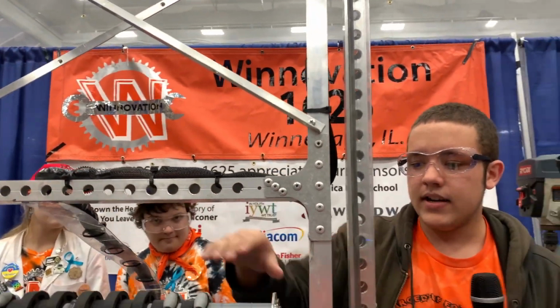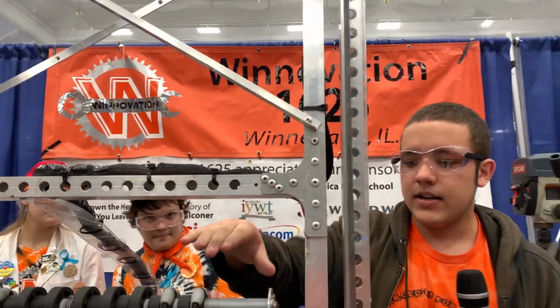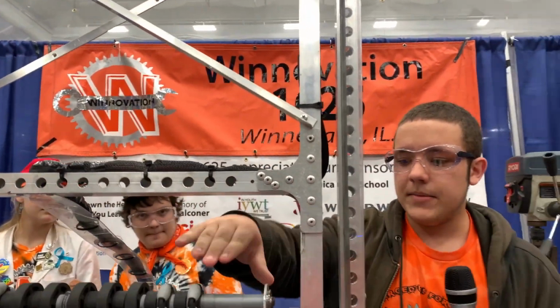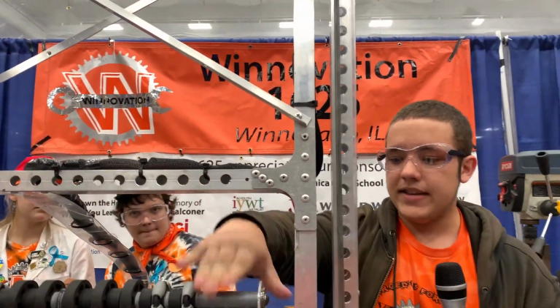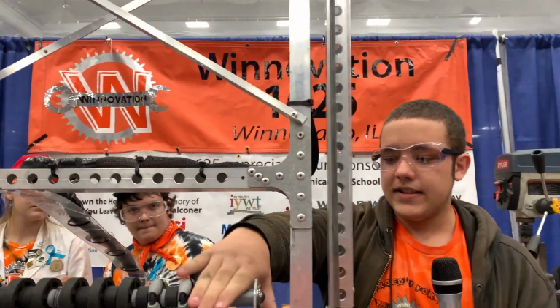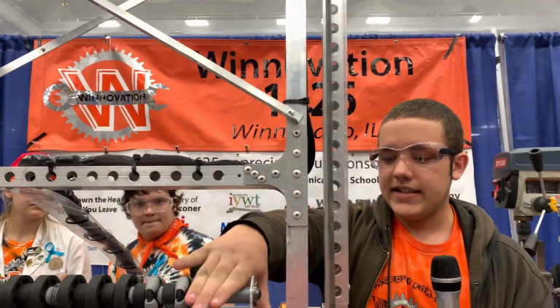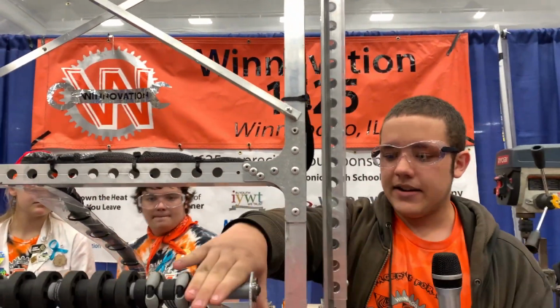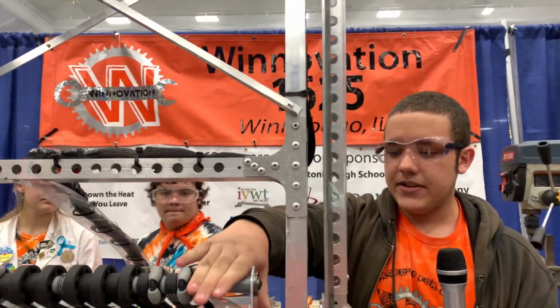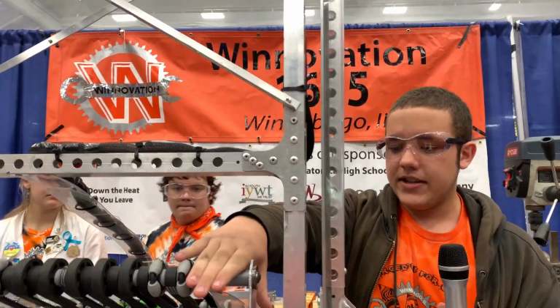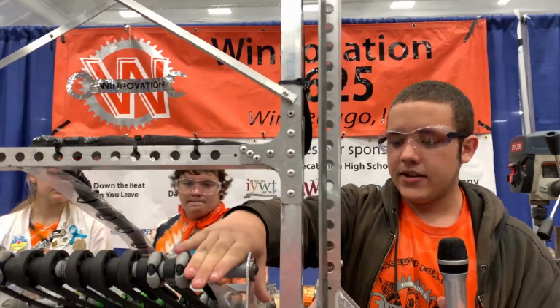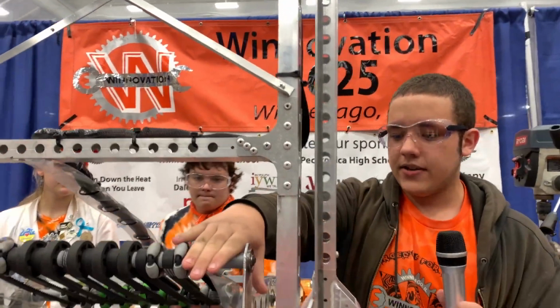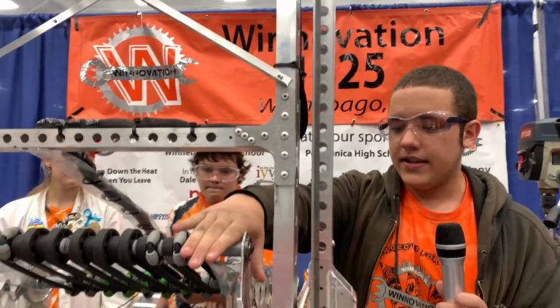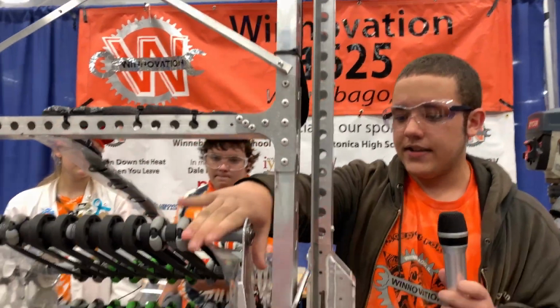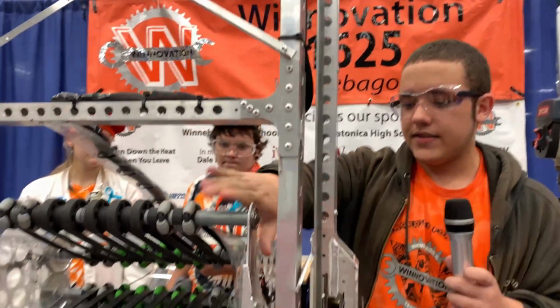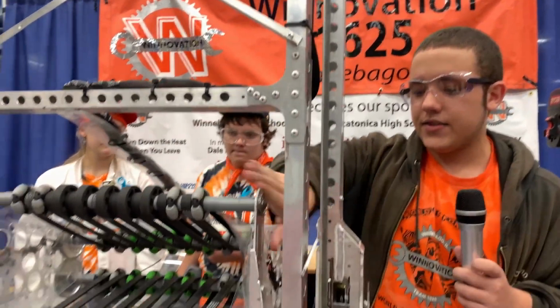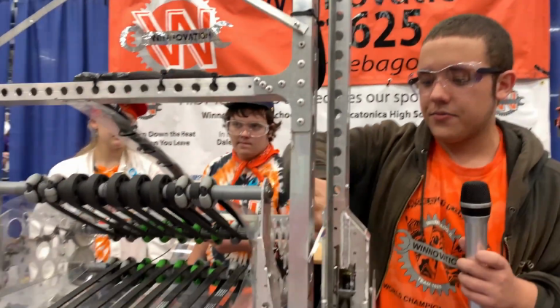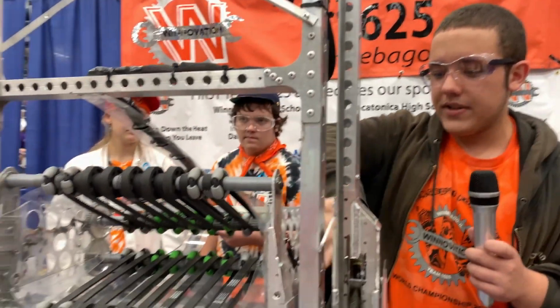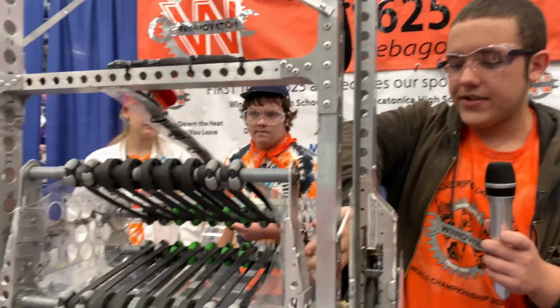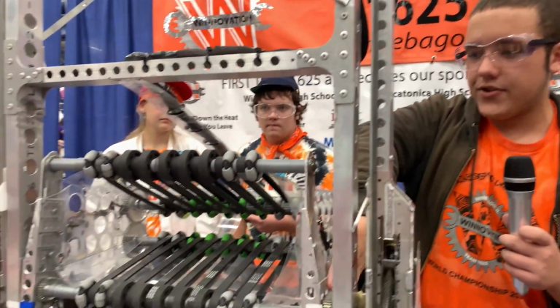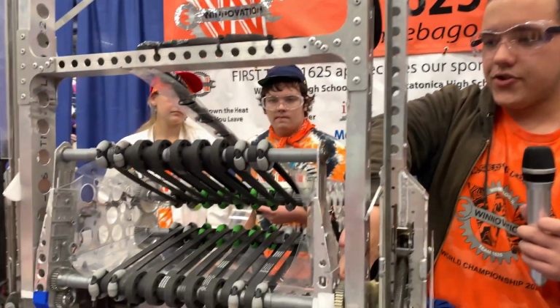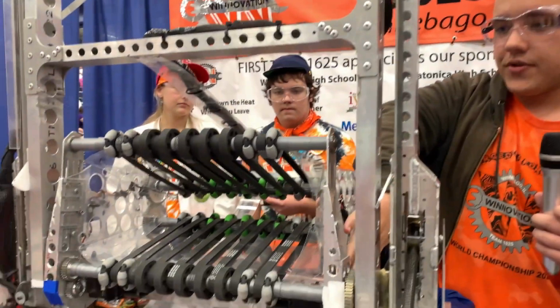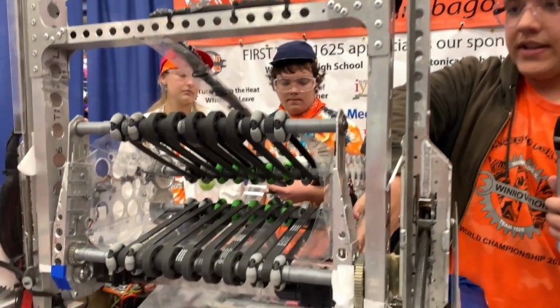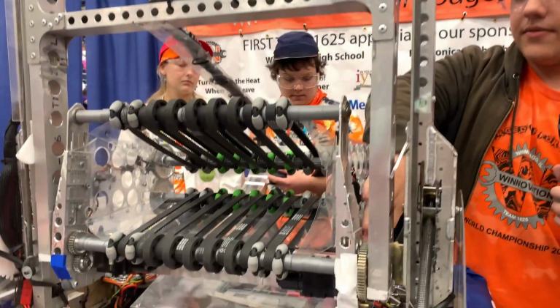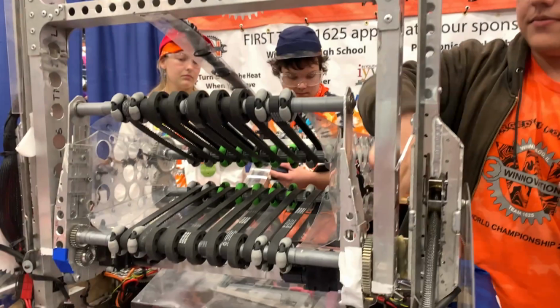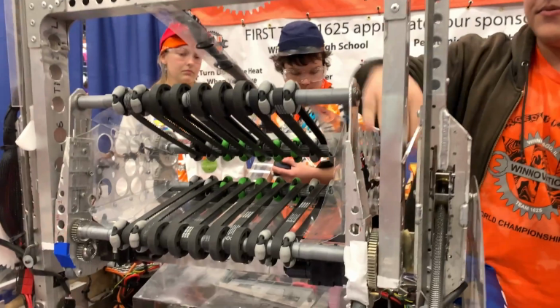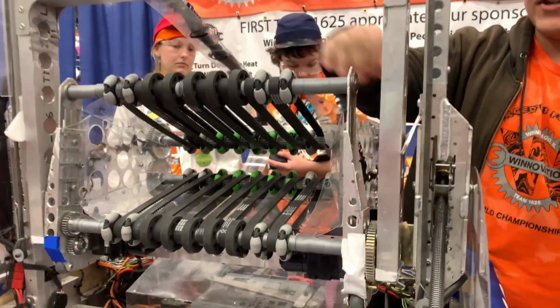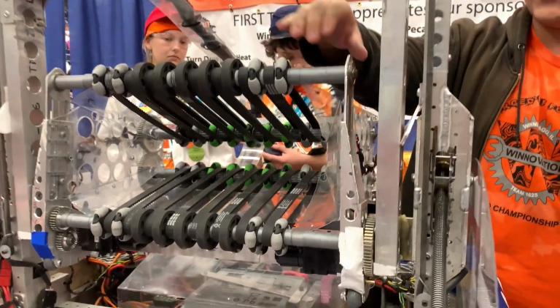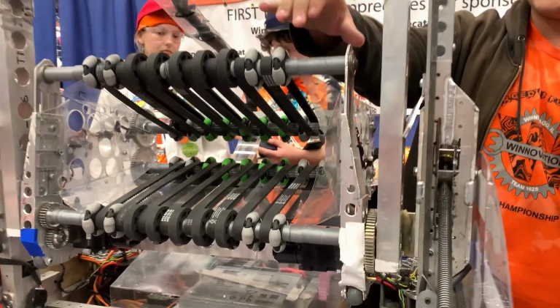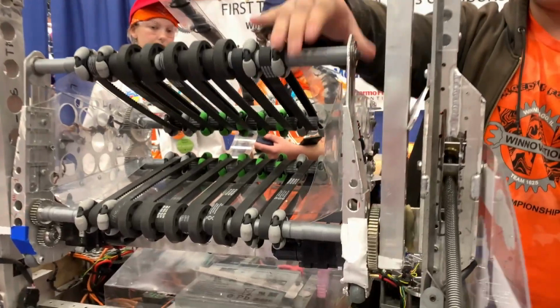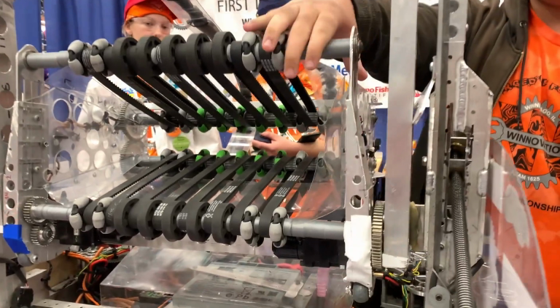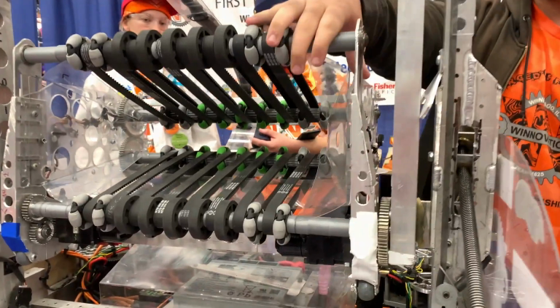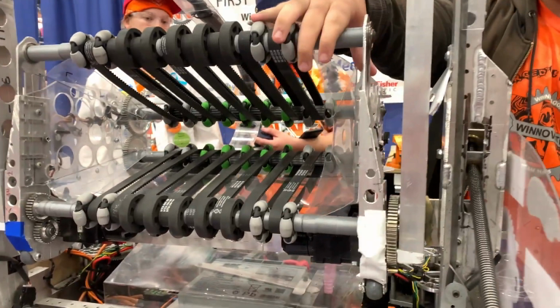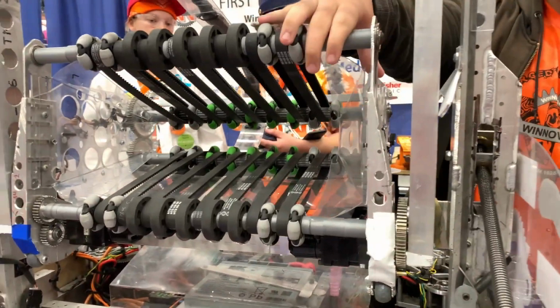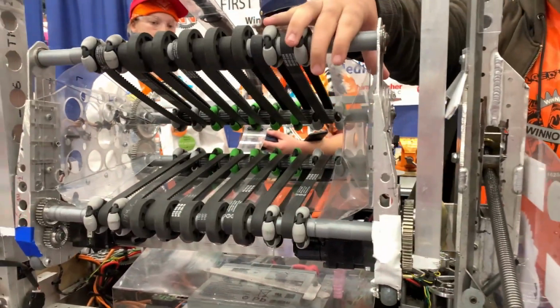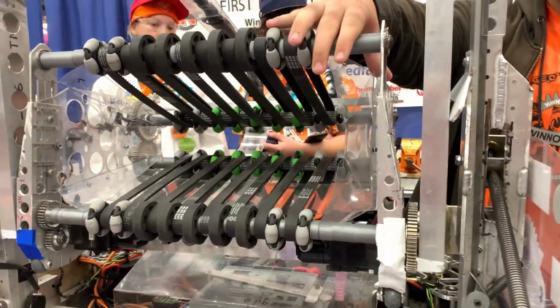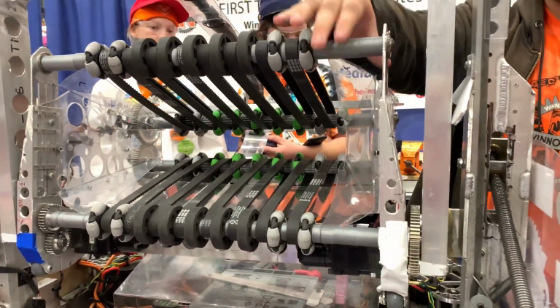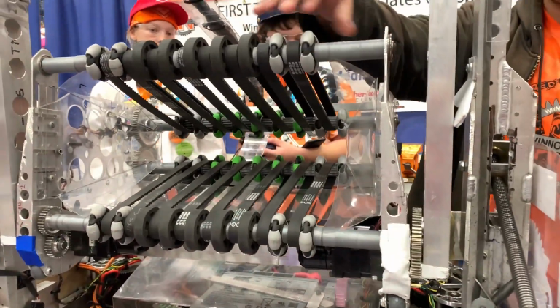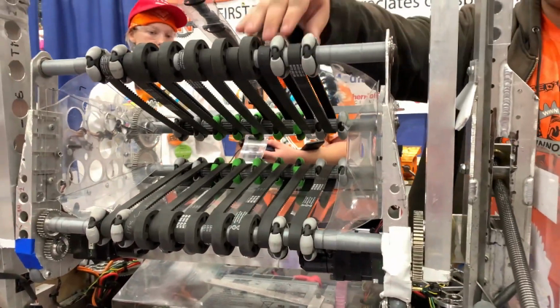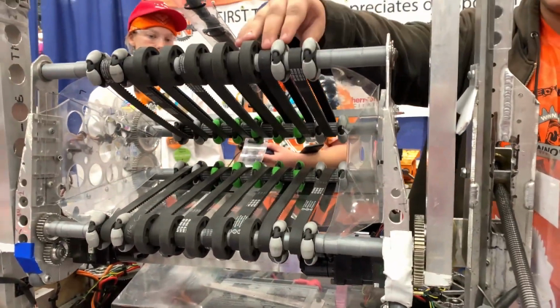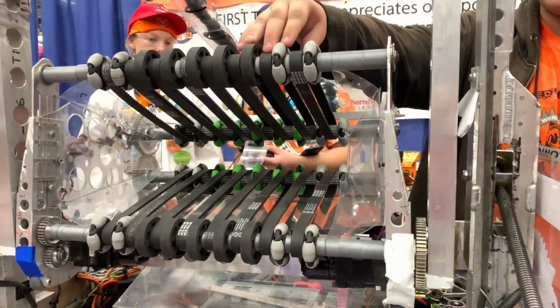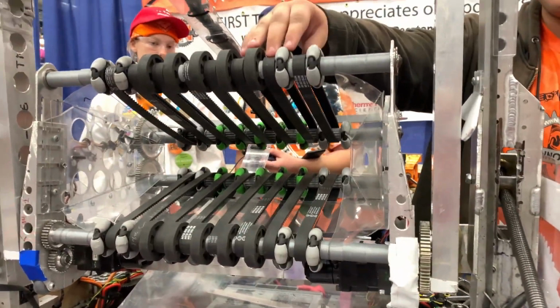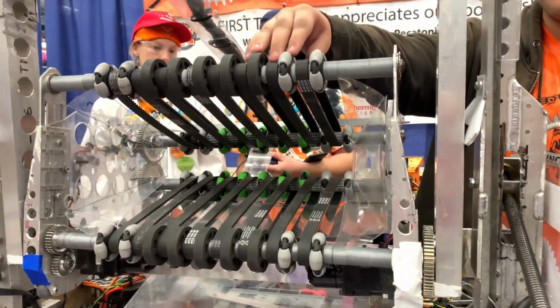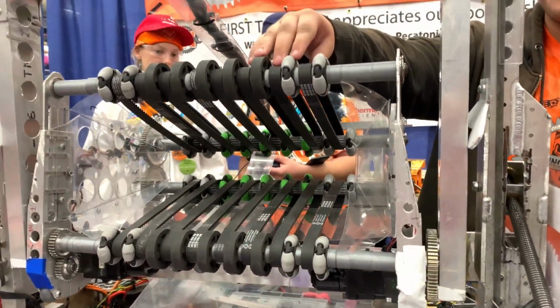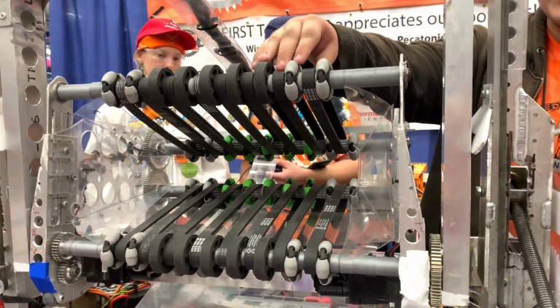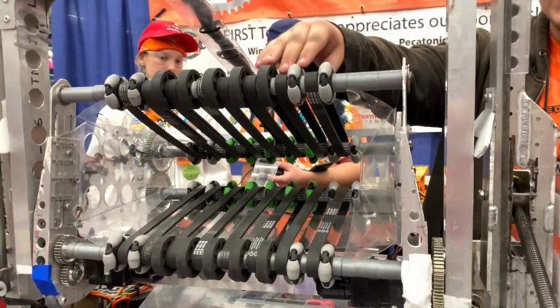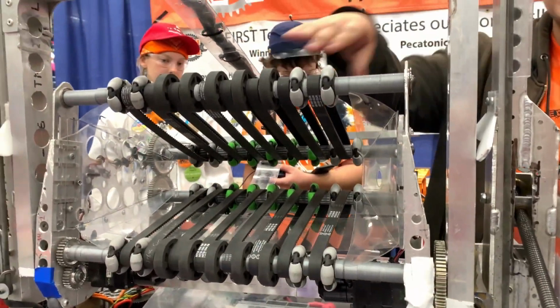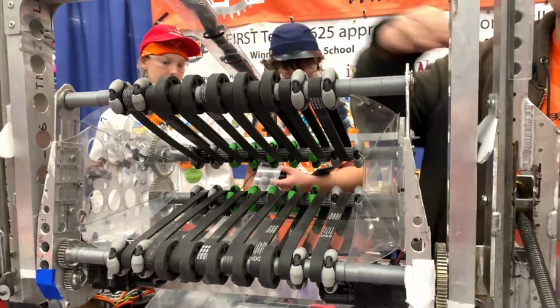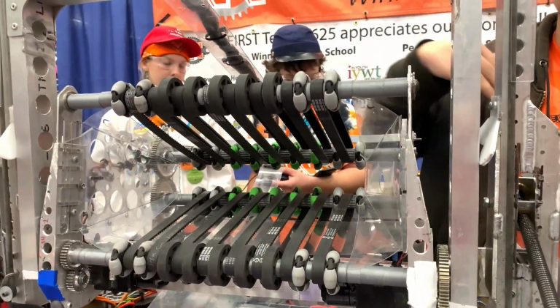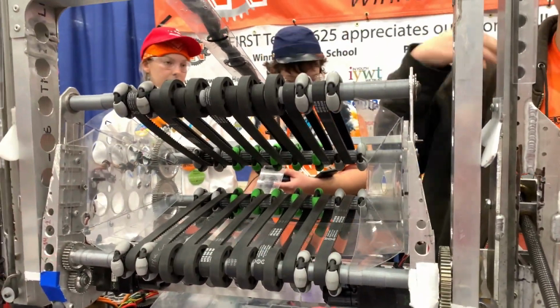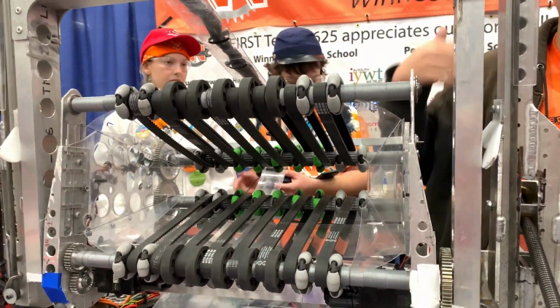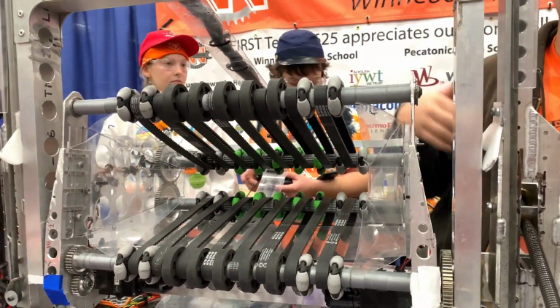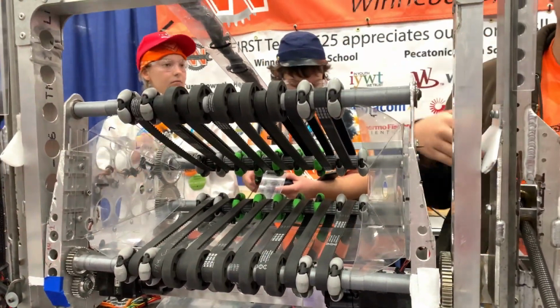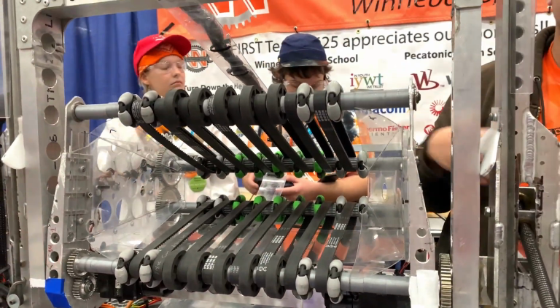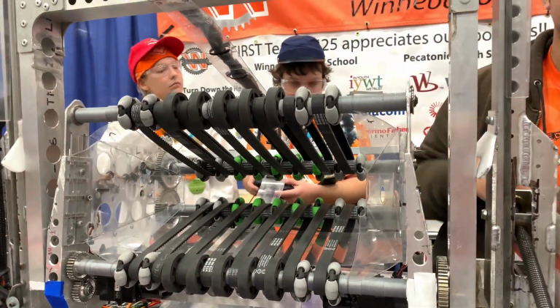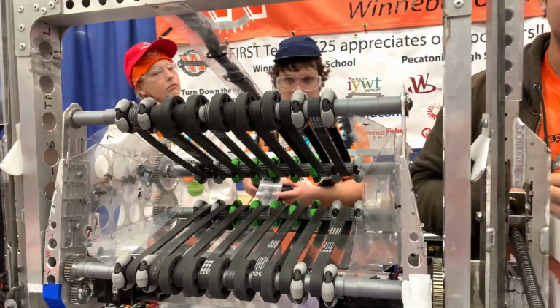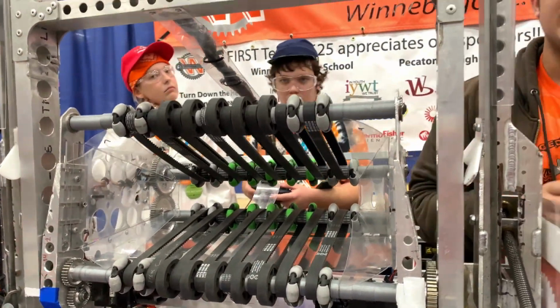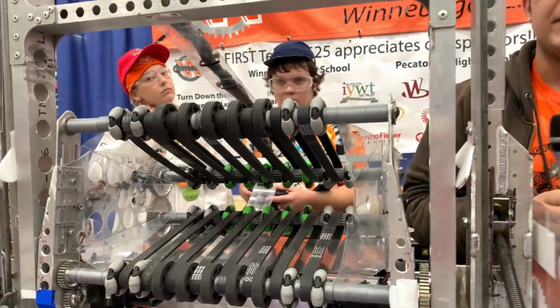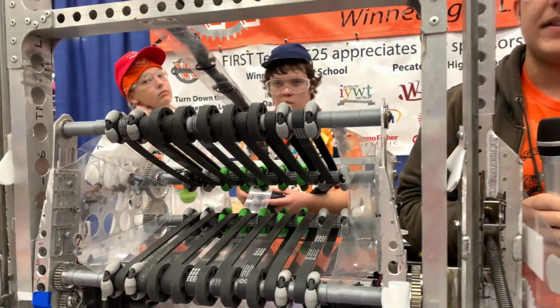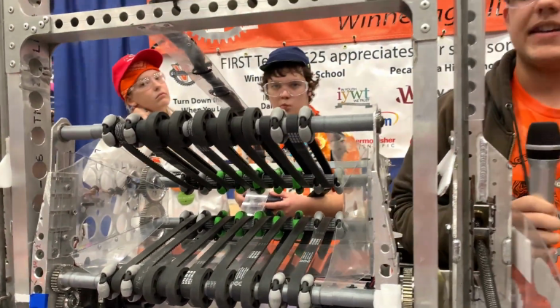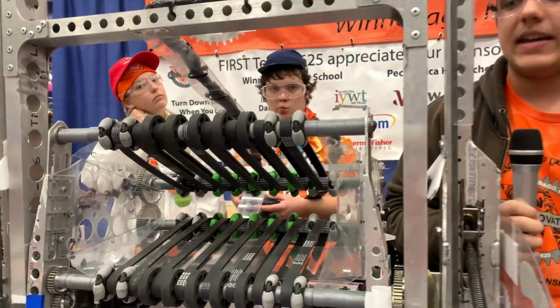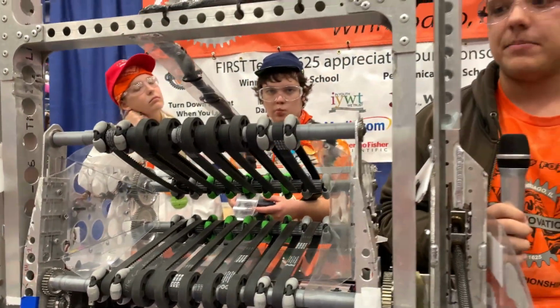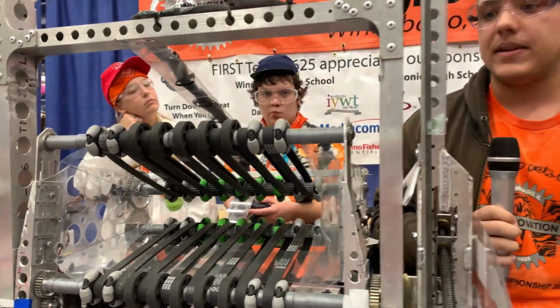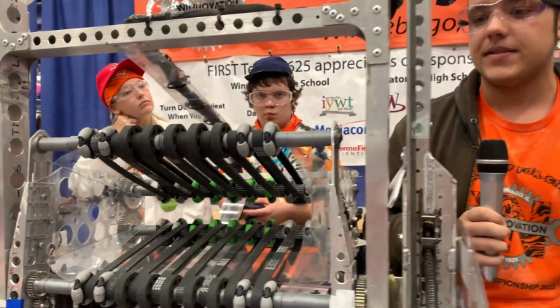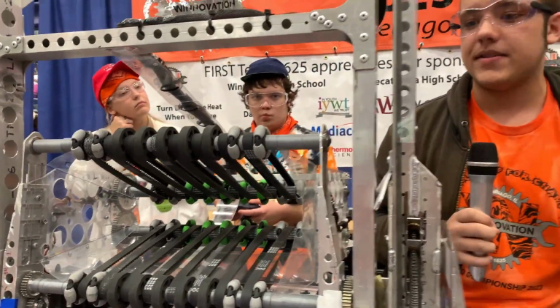And then down here is the wrist joint, which contains the intake, which uses rollers to manipulate game pieces.